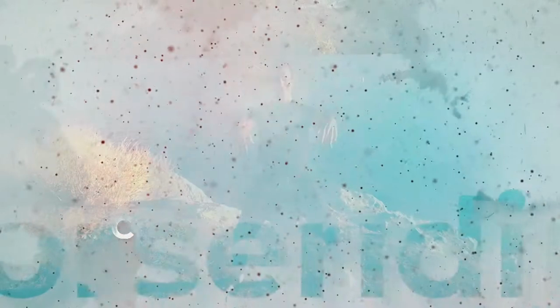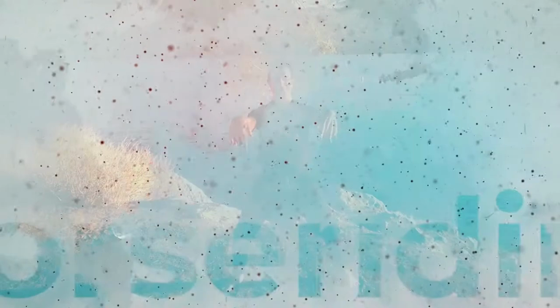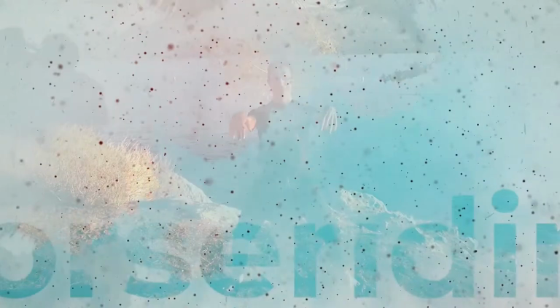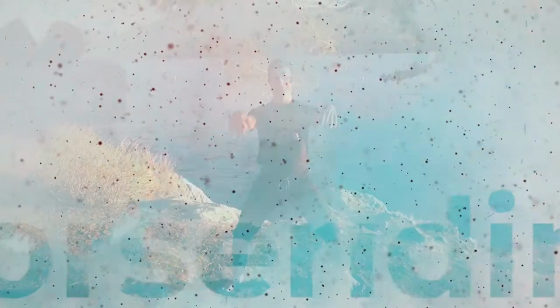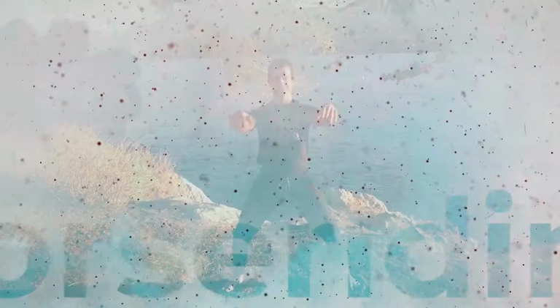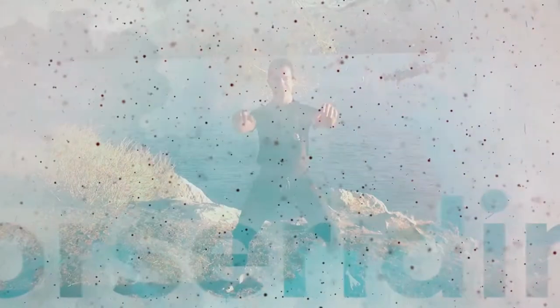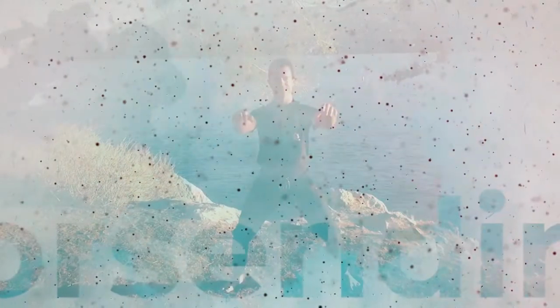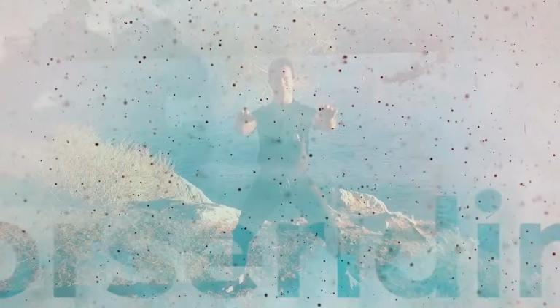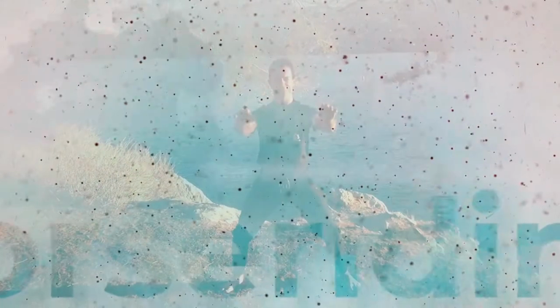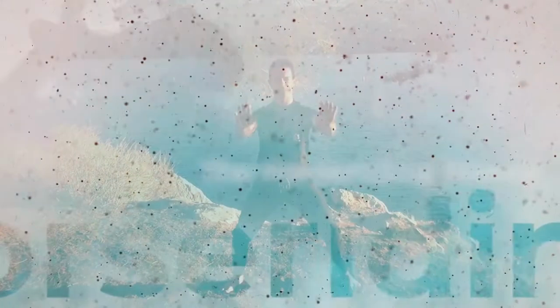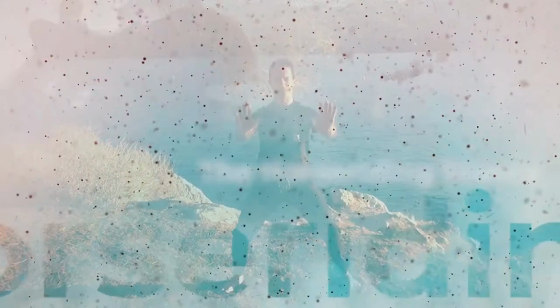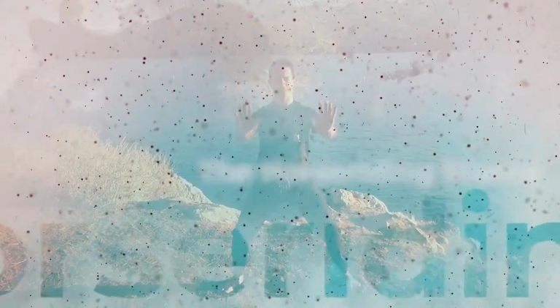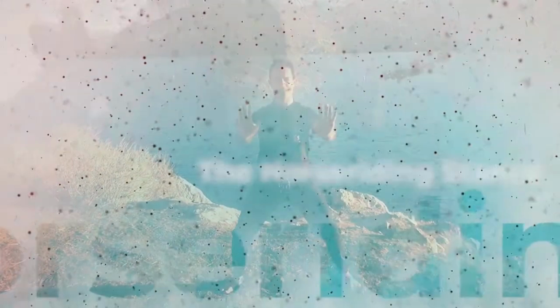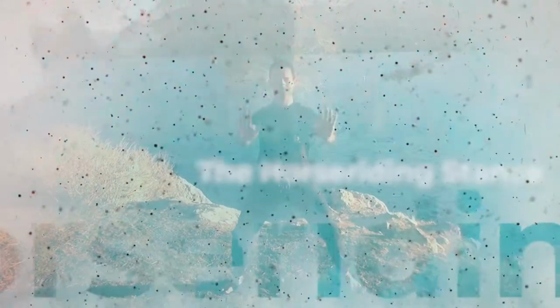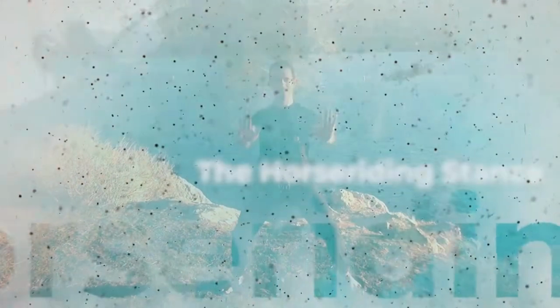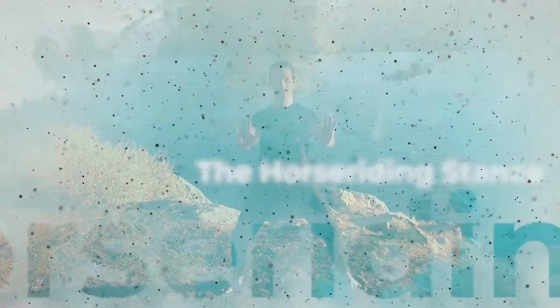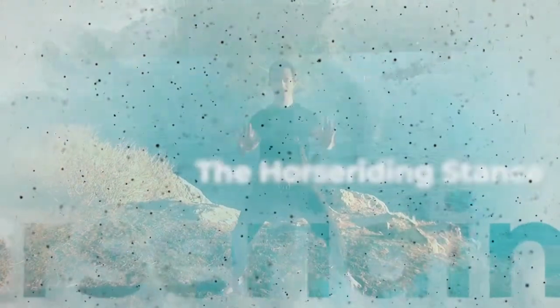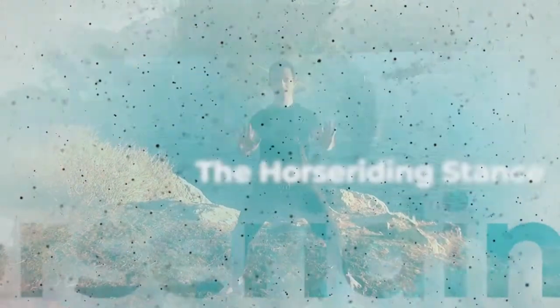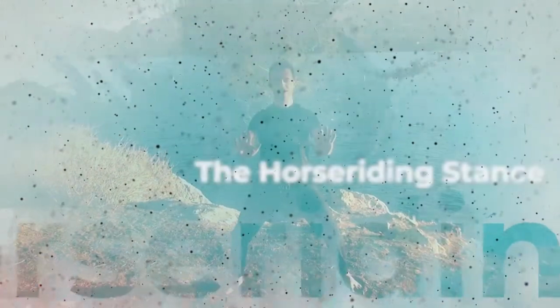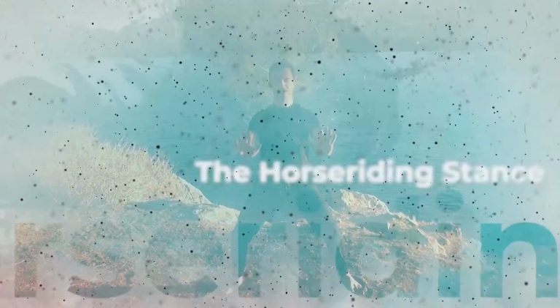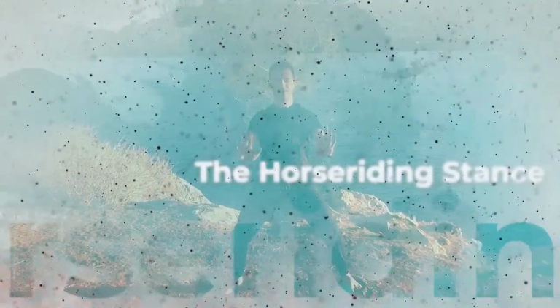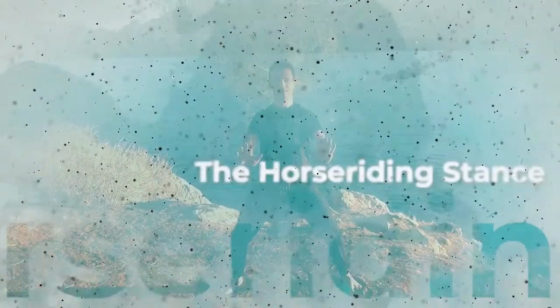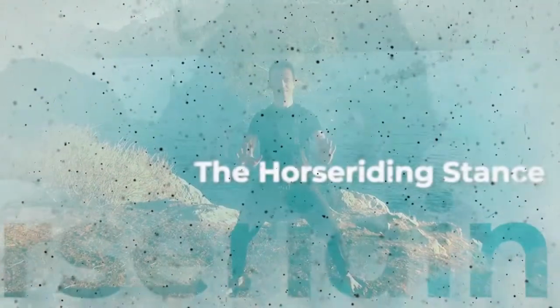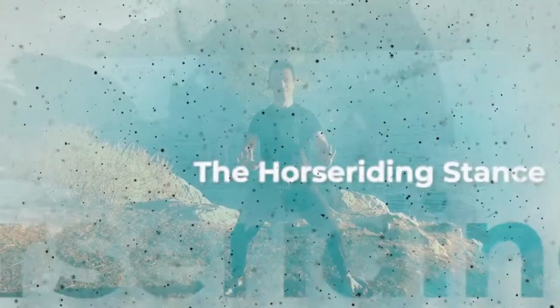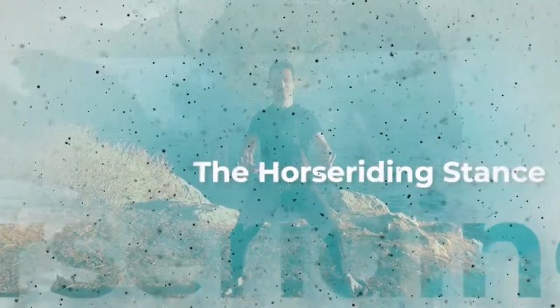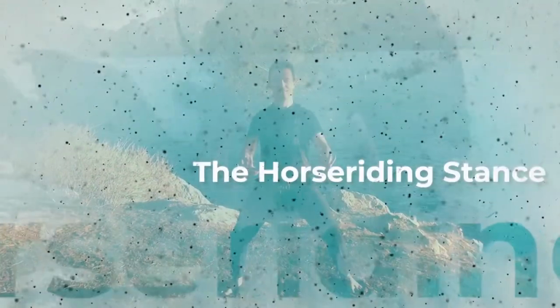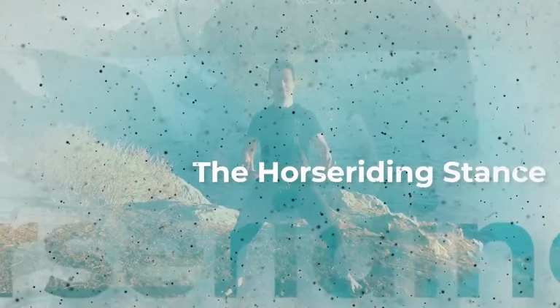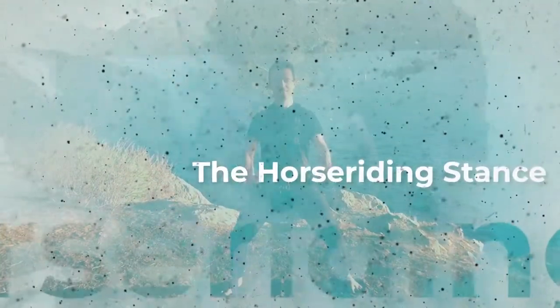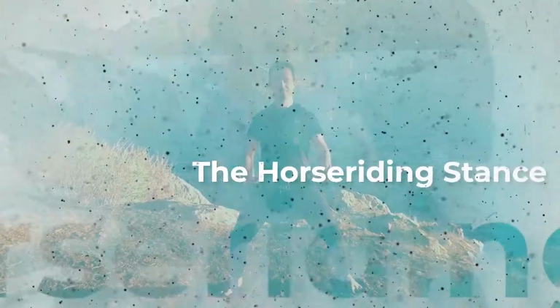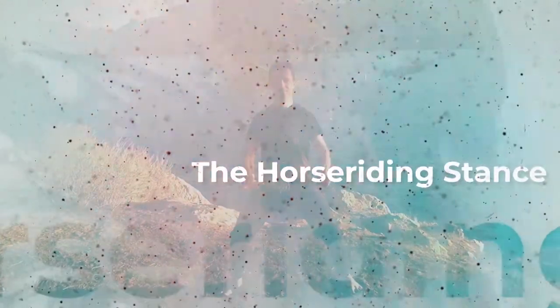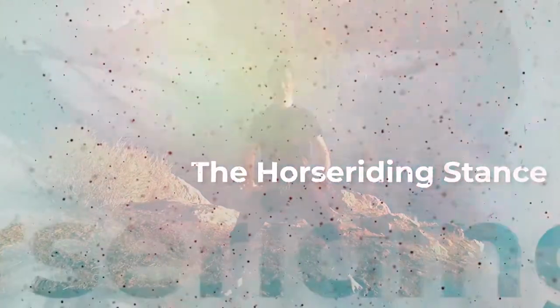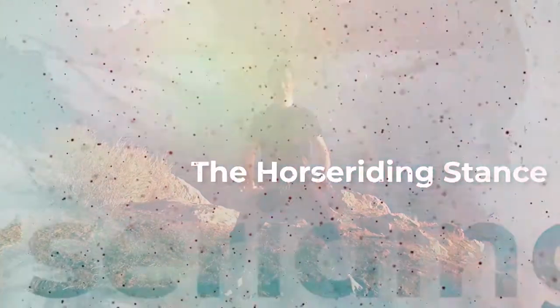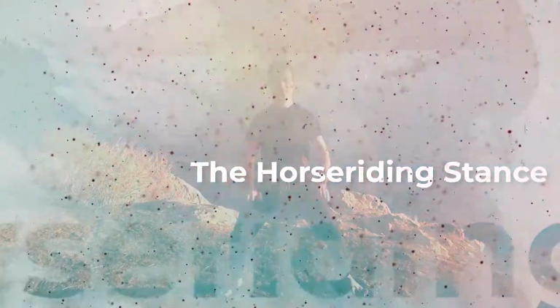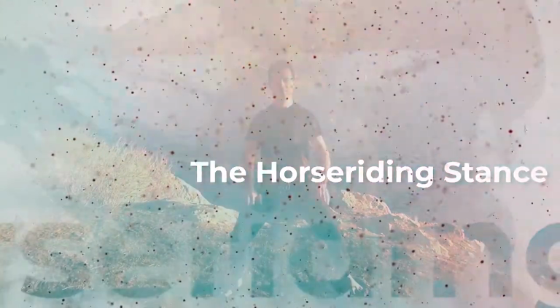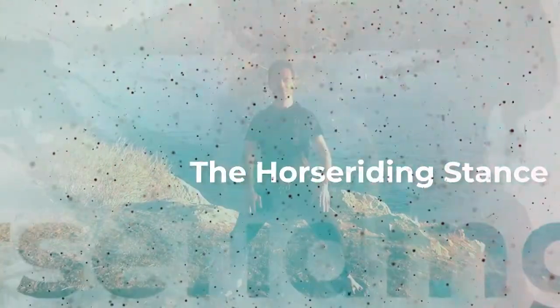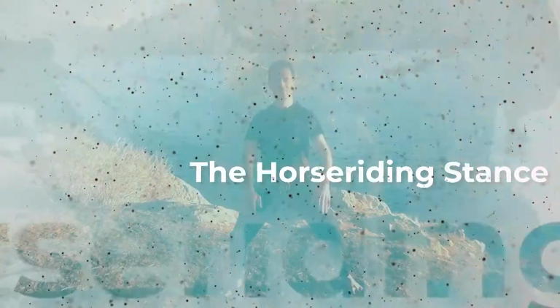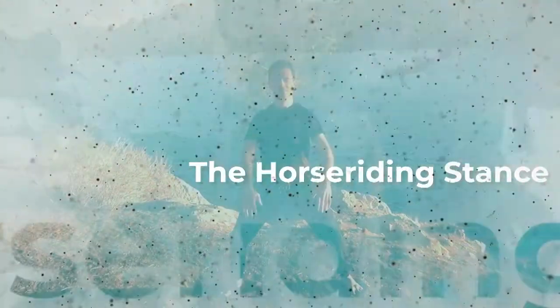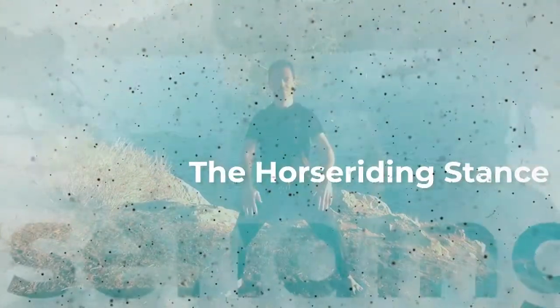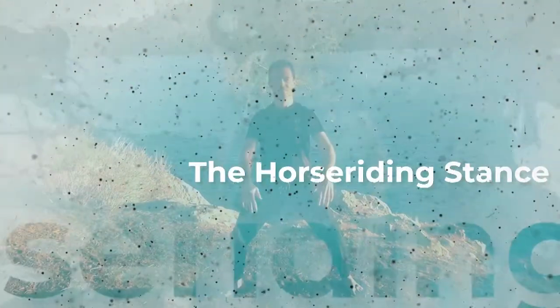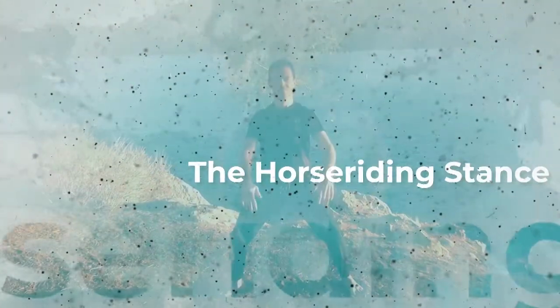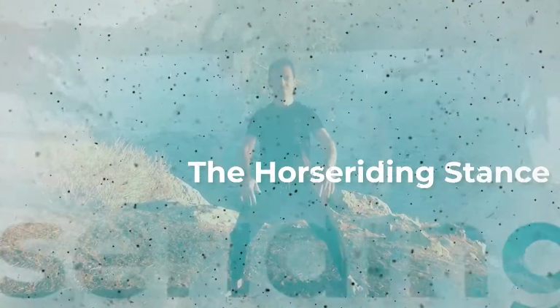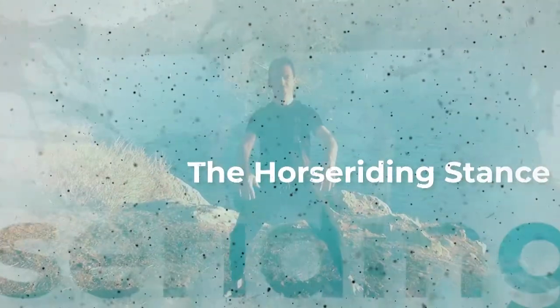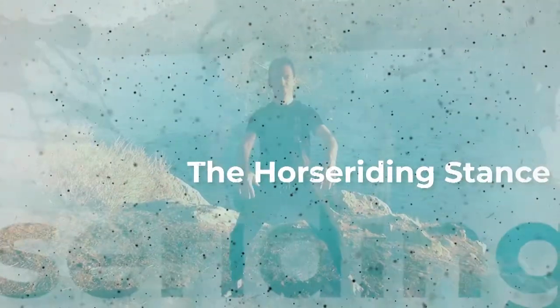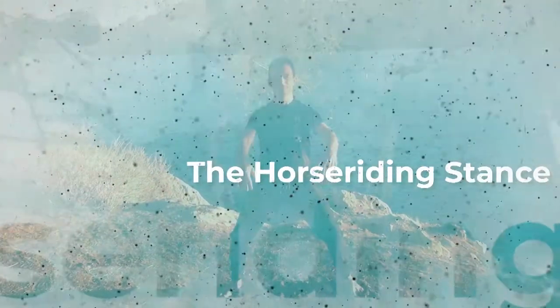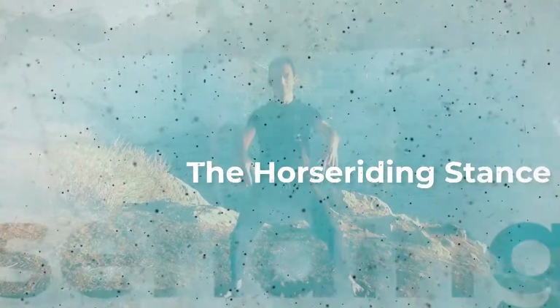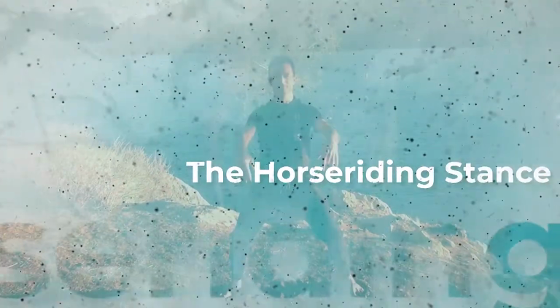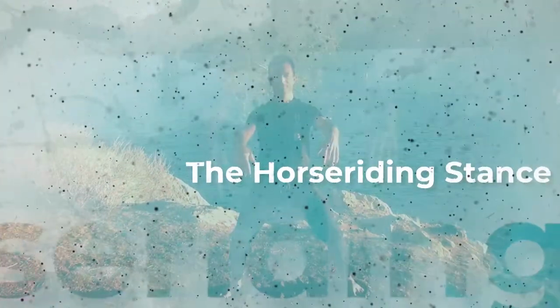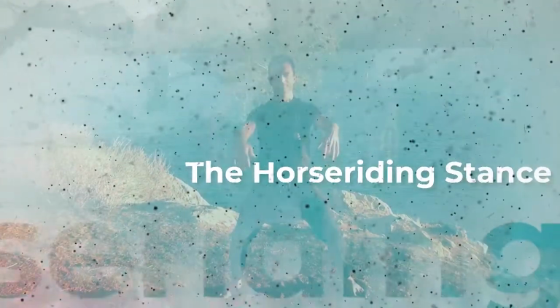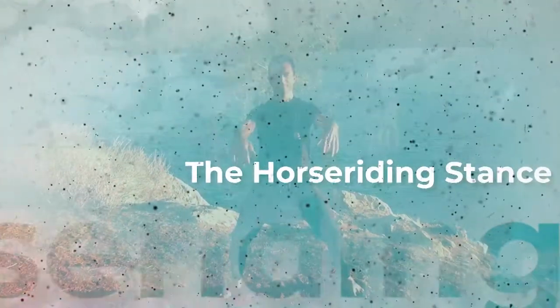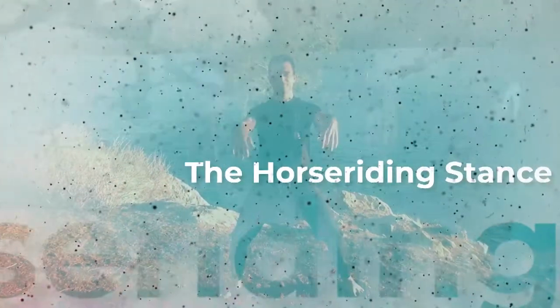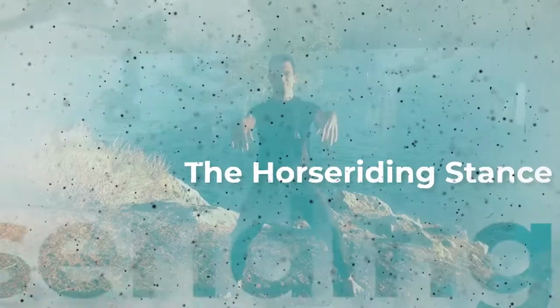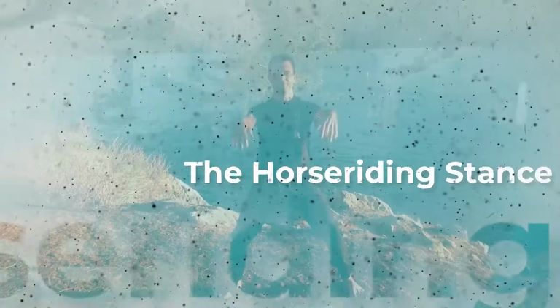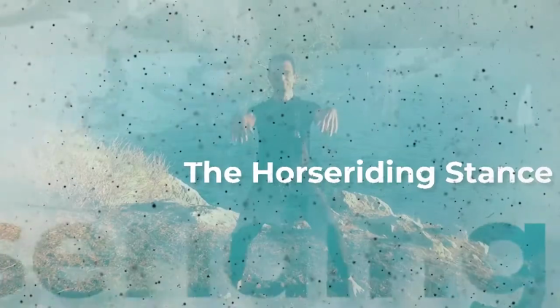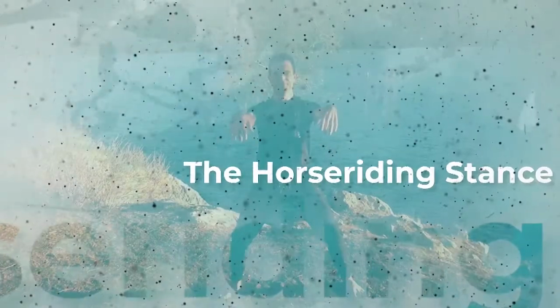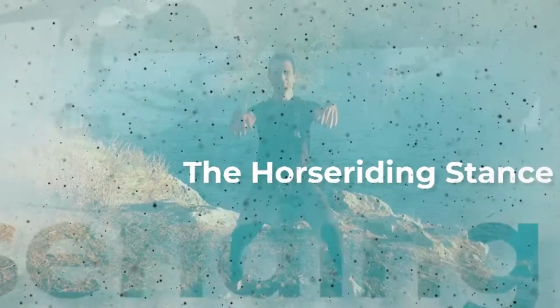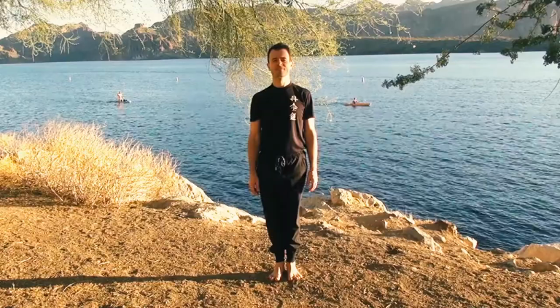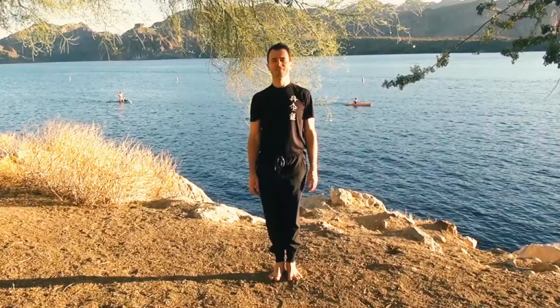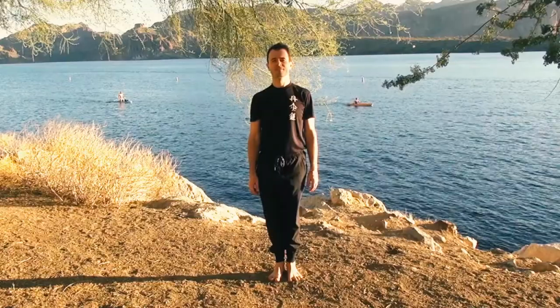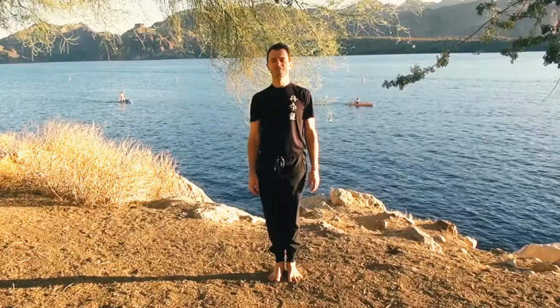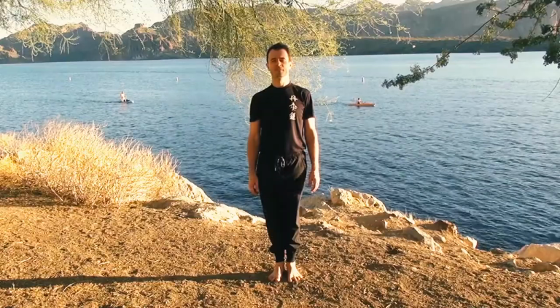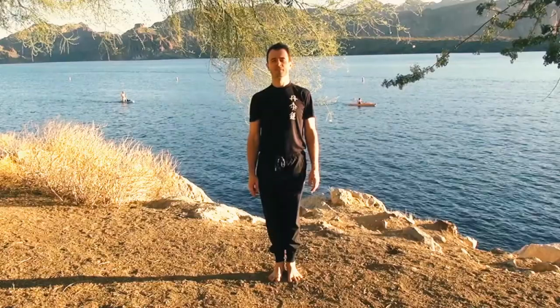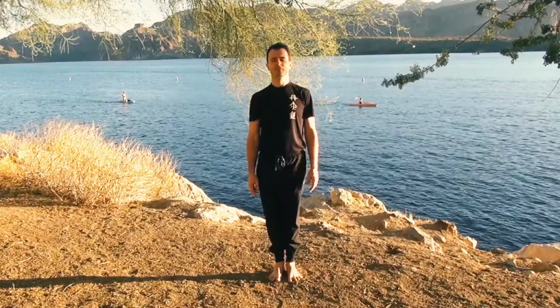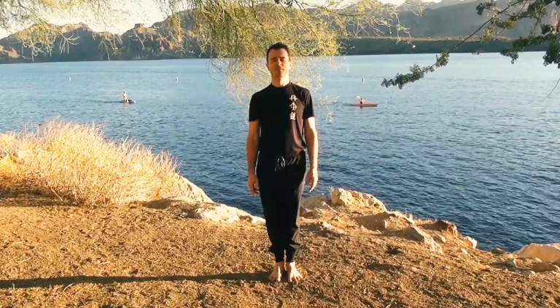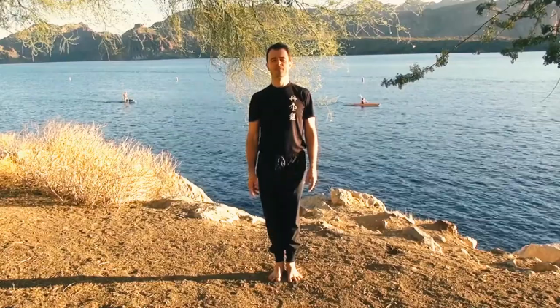Hello, welcome back to Body and Brain Tai Chi and Qigong practice. I'm David, and today we're going to do the horse riding stance.